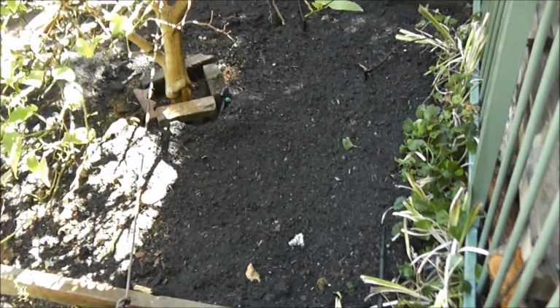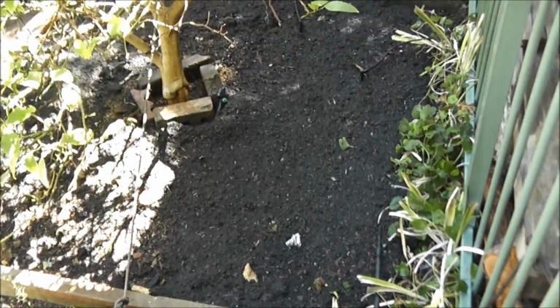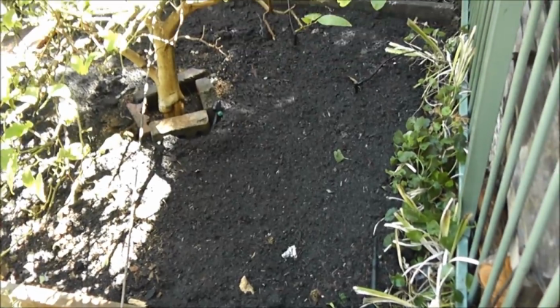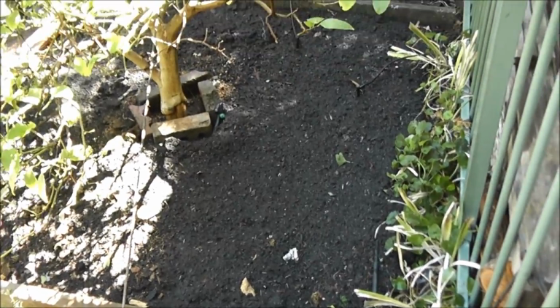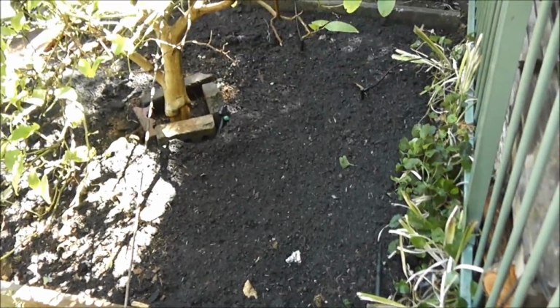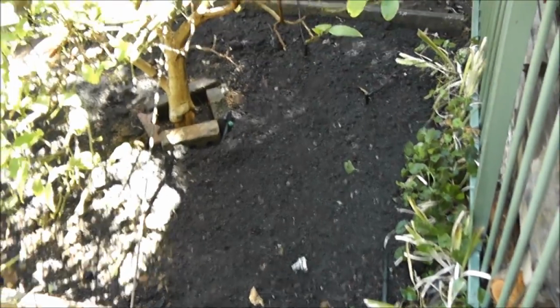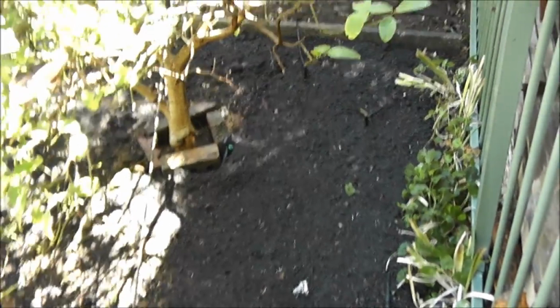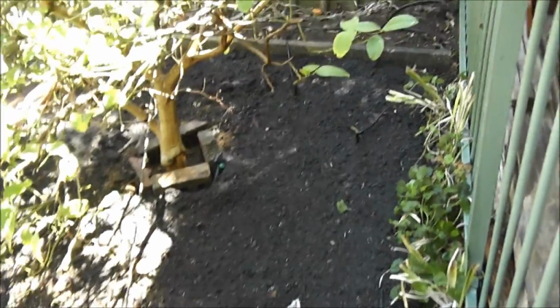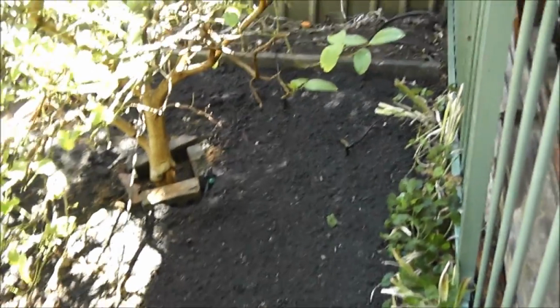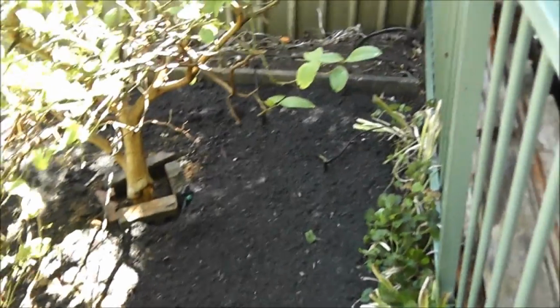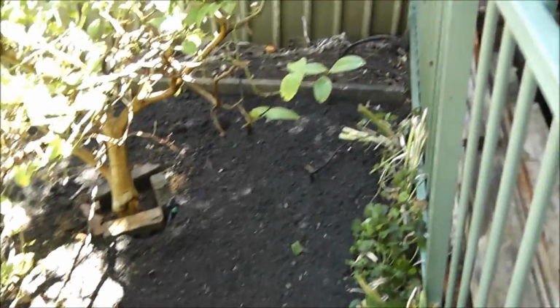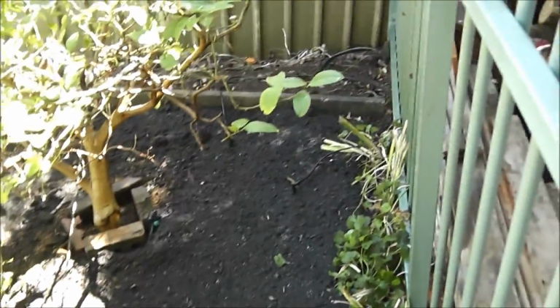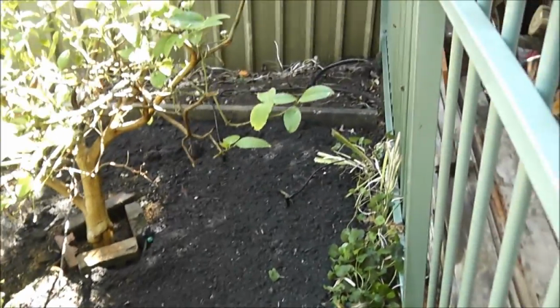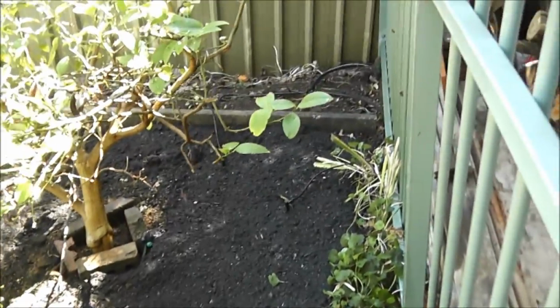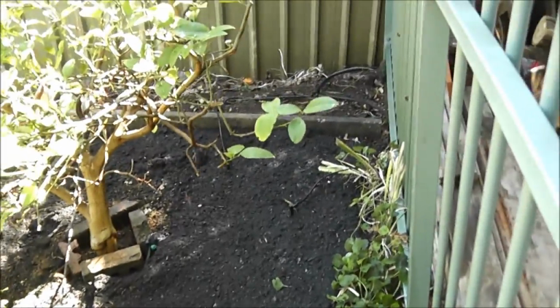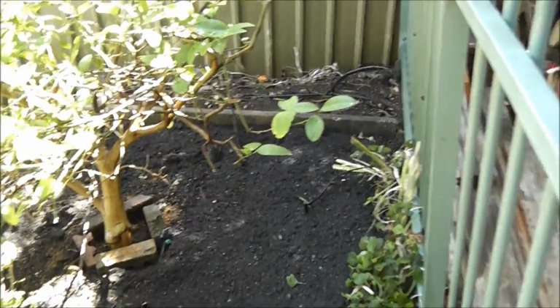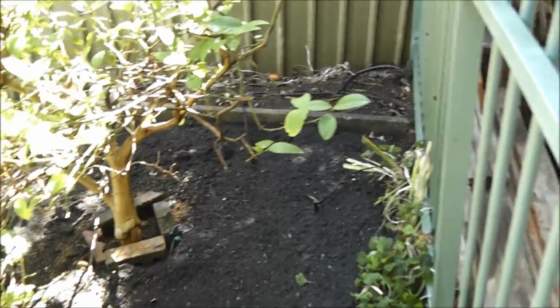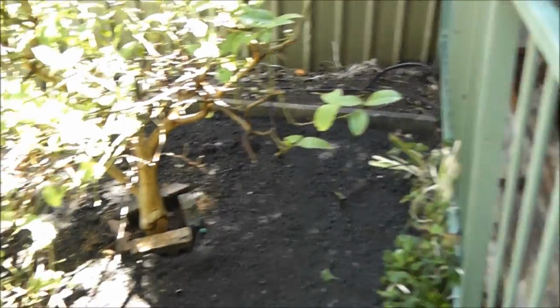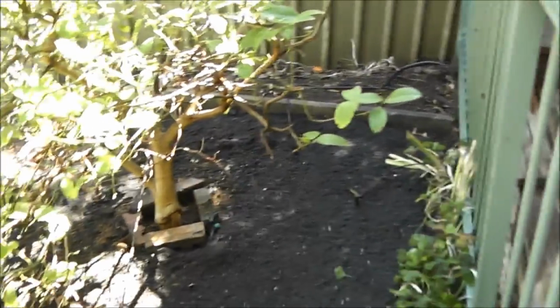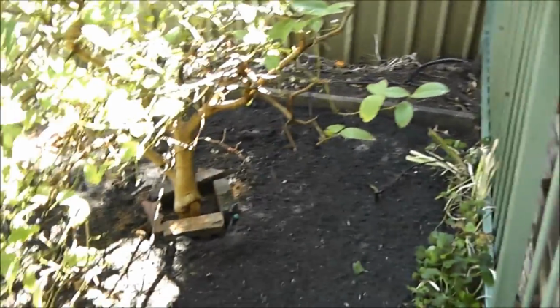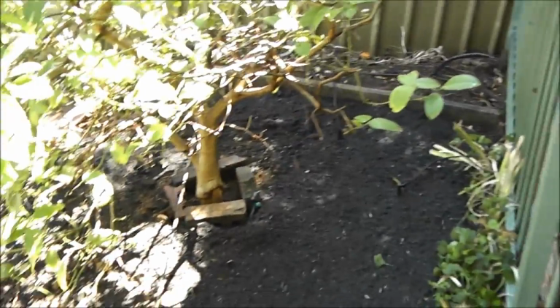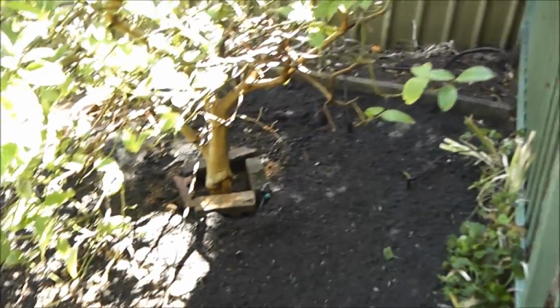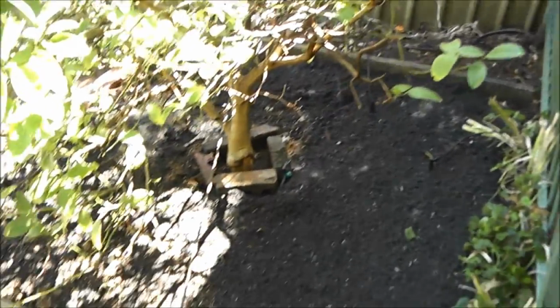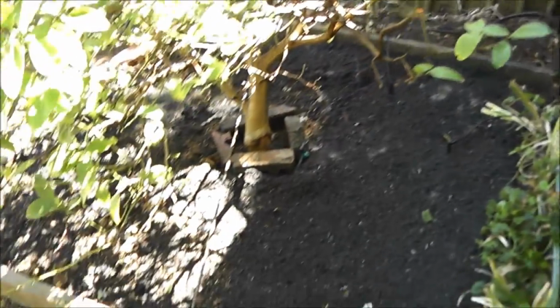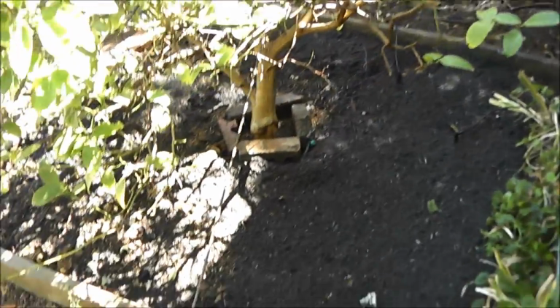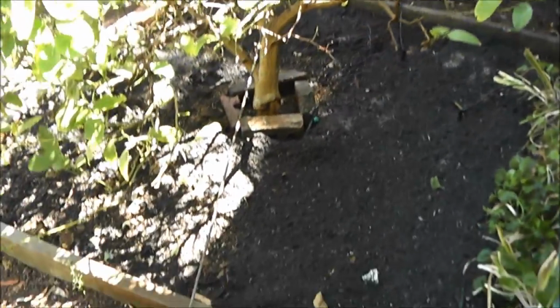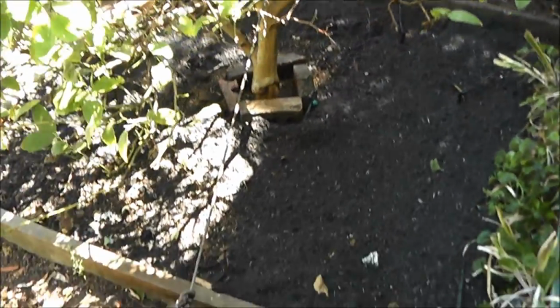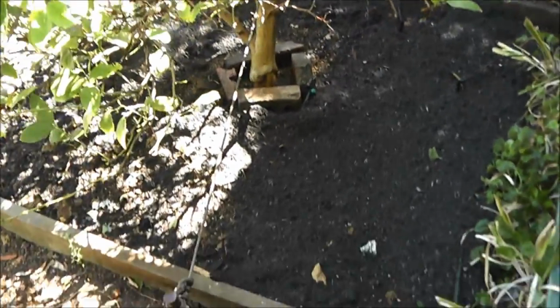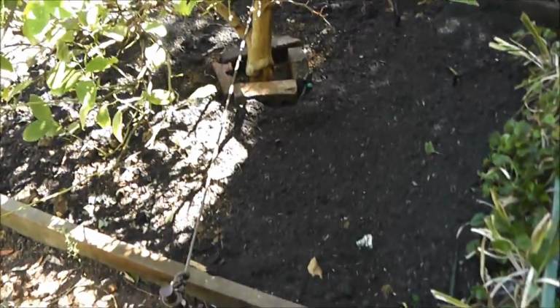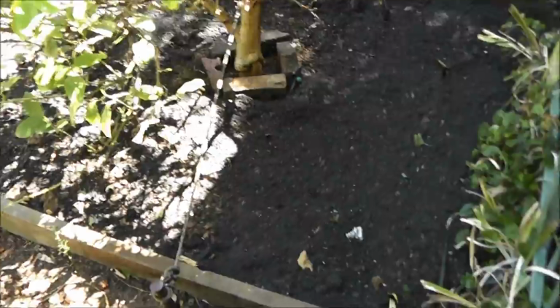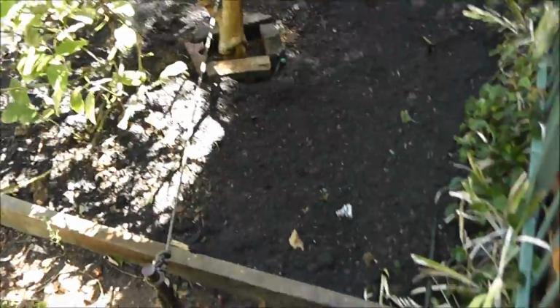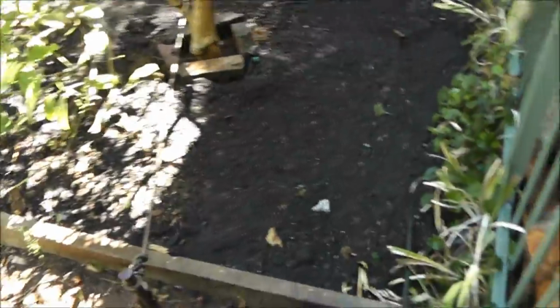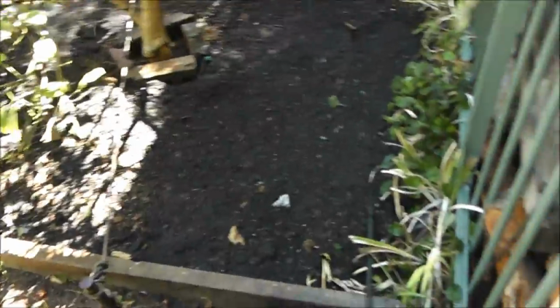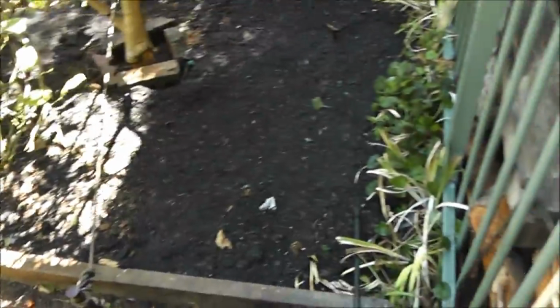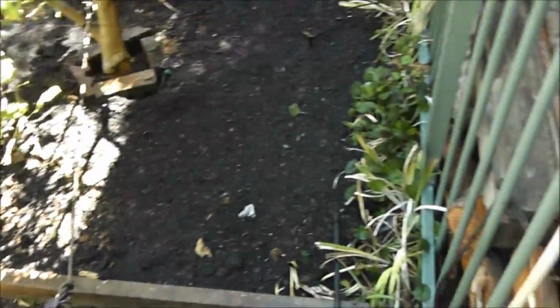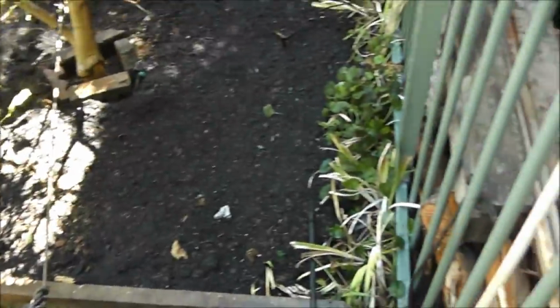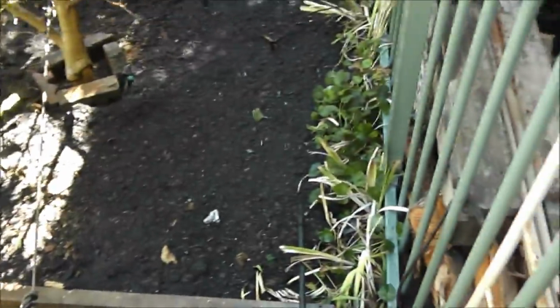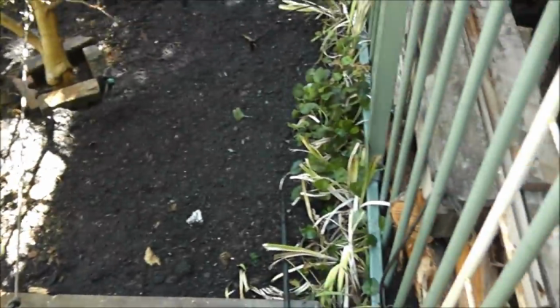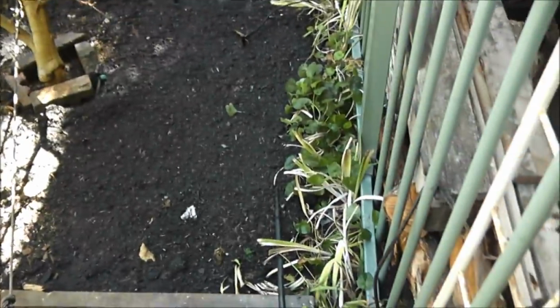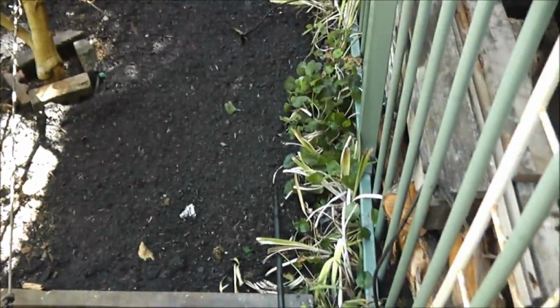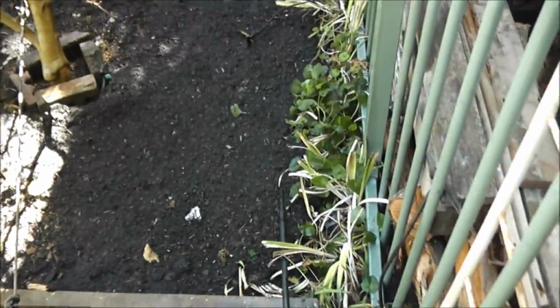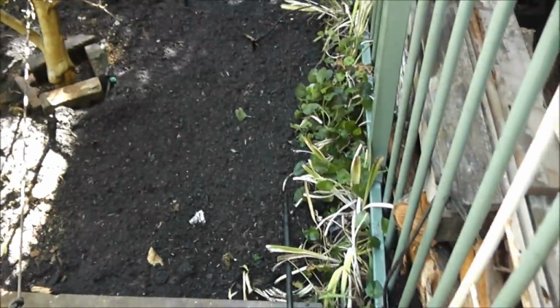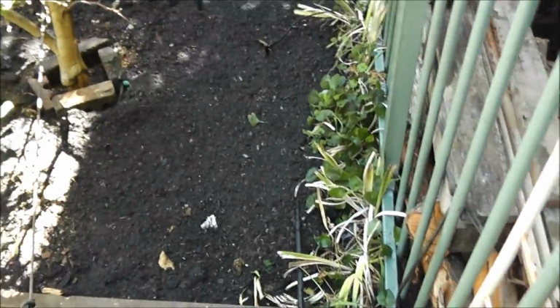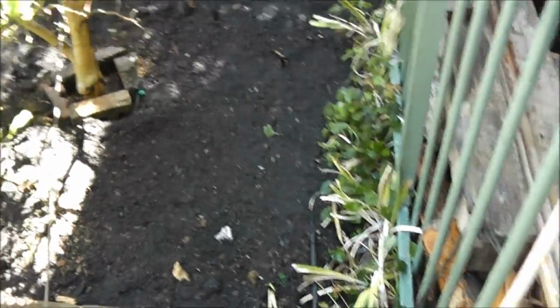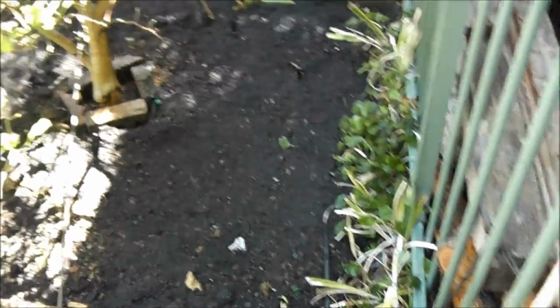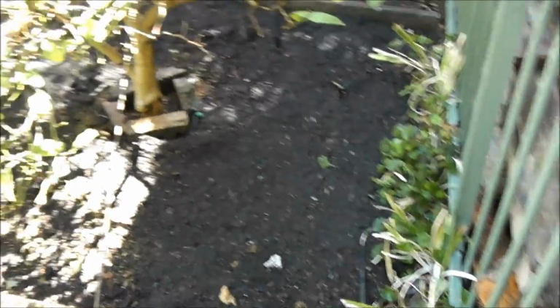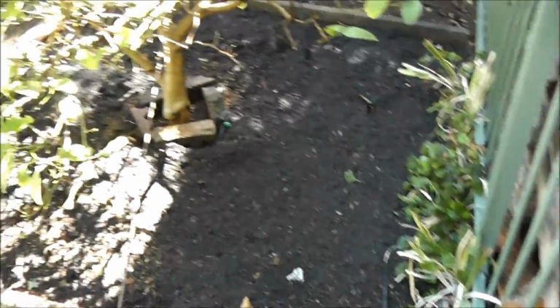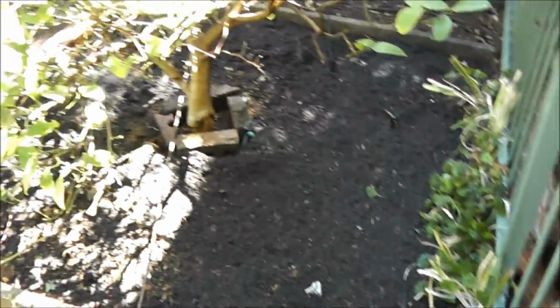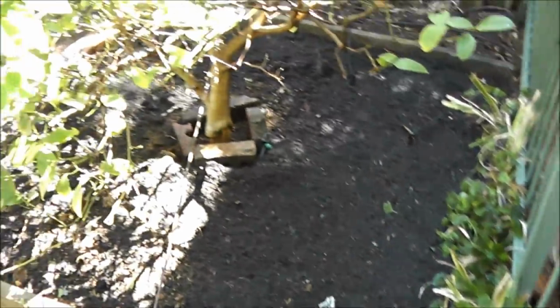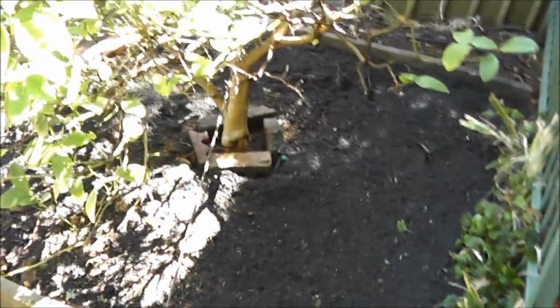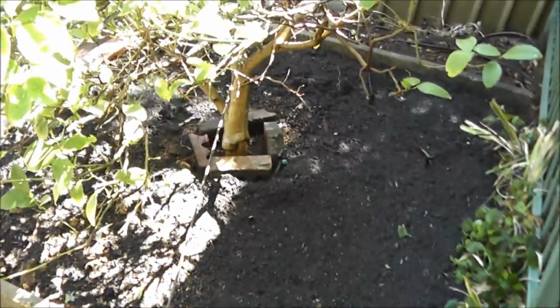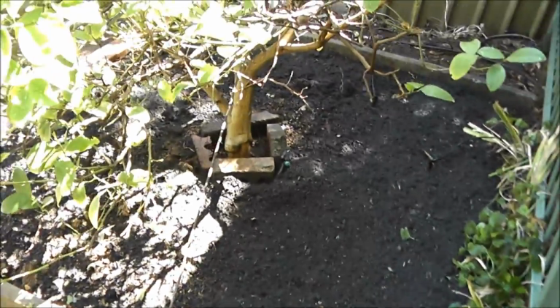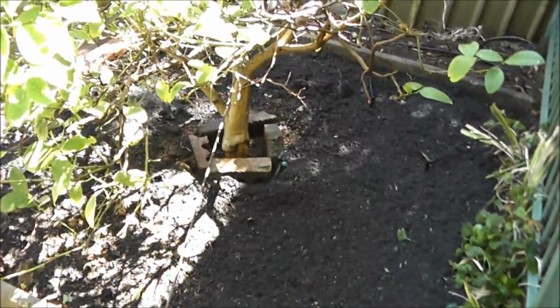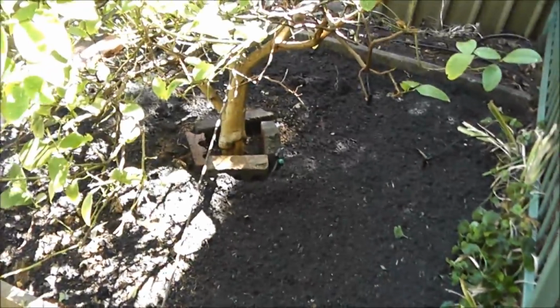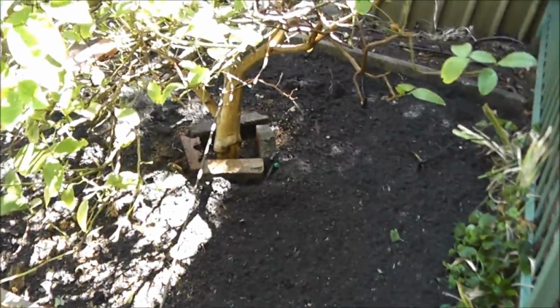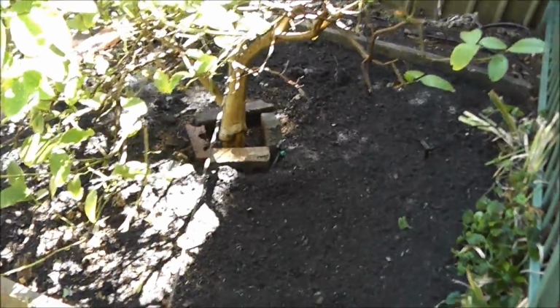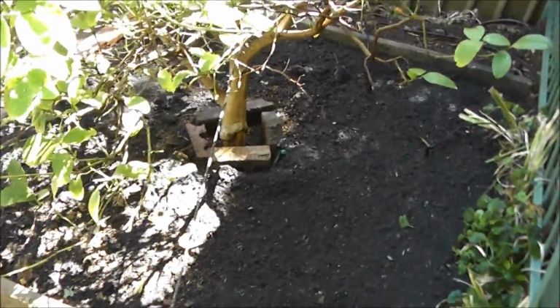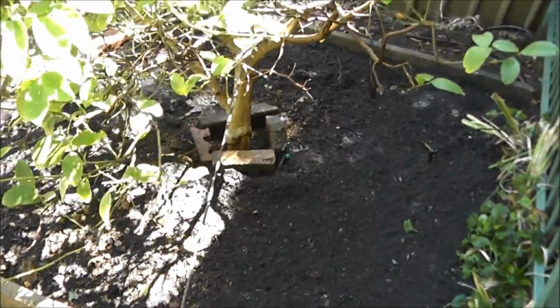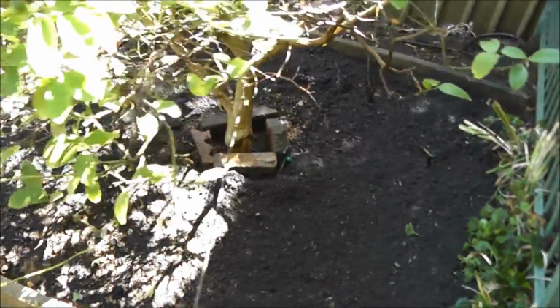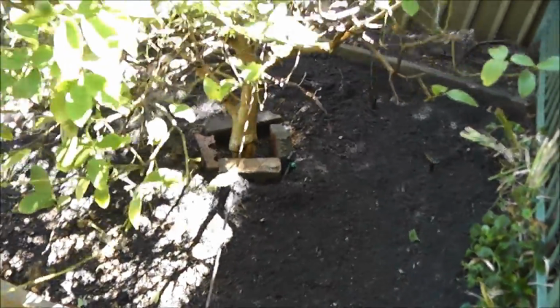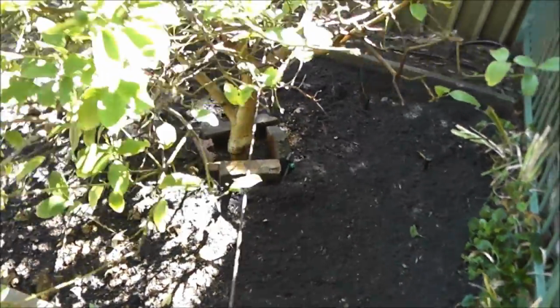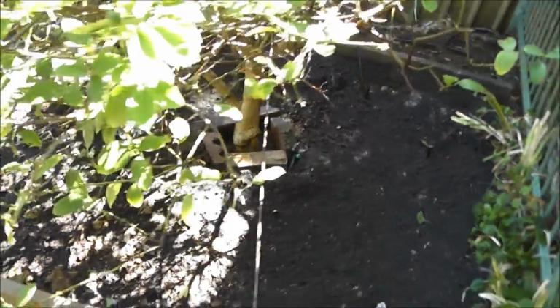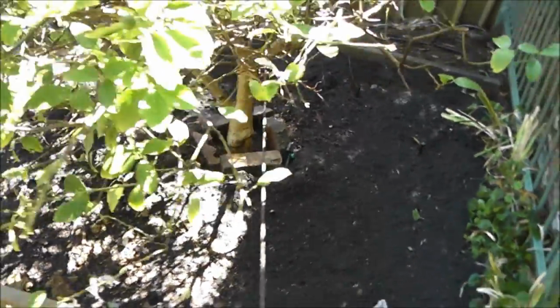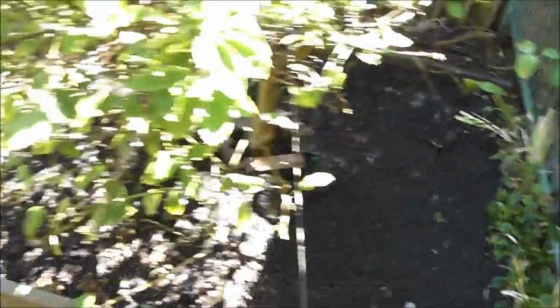Well there you have it — all mulched up, full of compost, and that's going to really cheer that tree up.